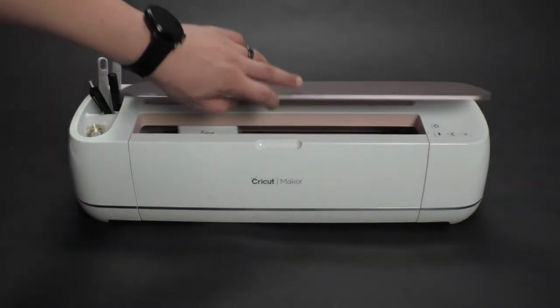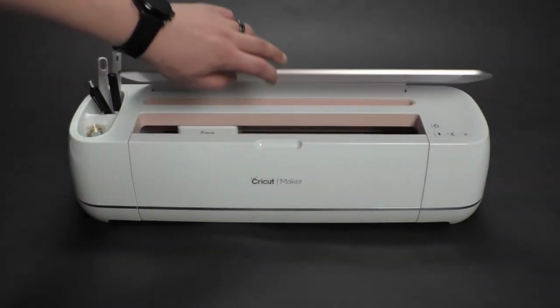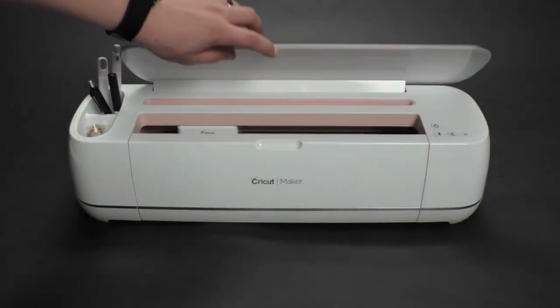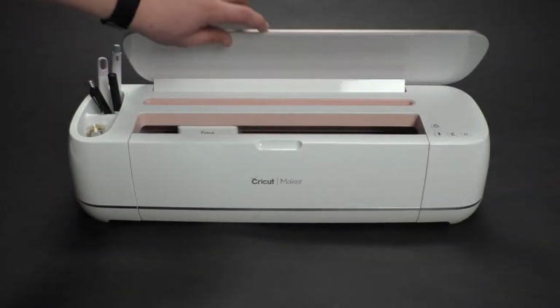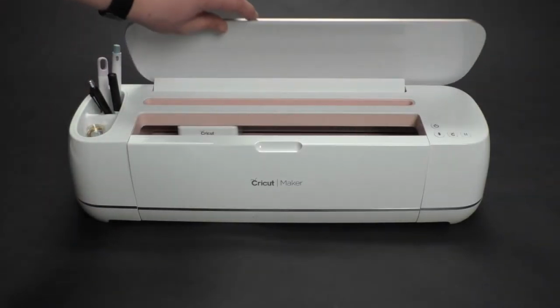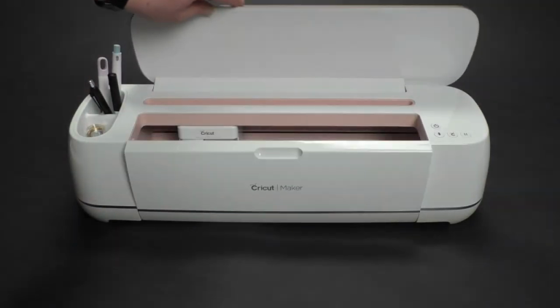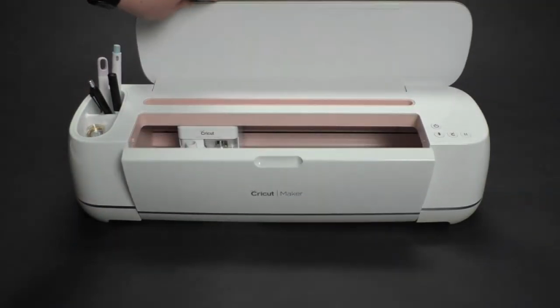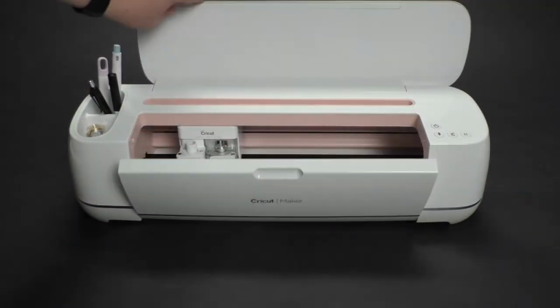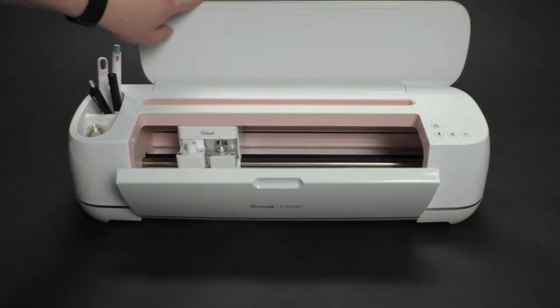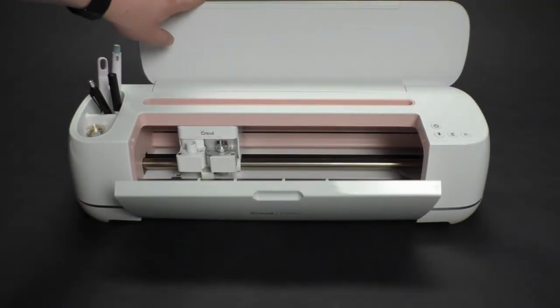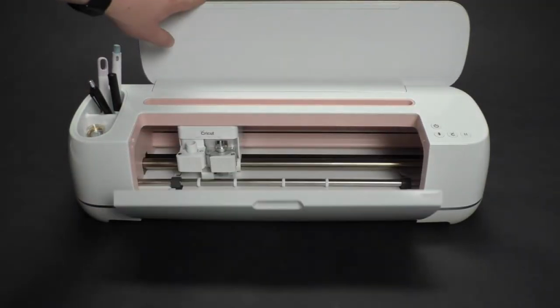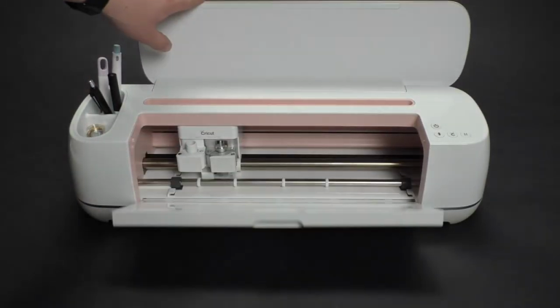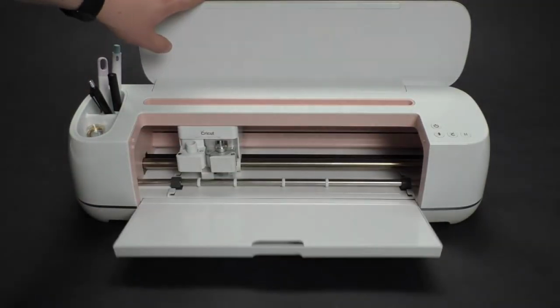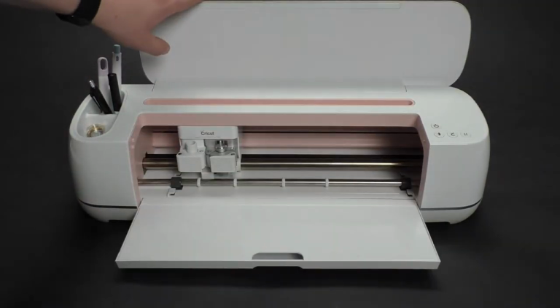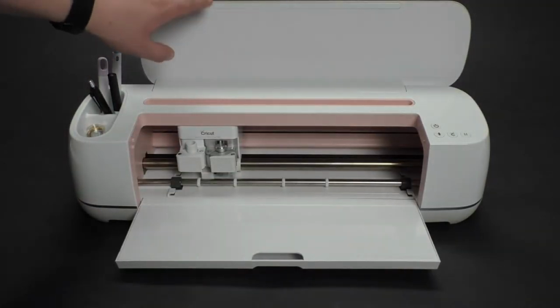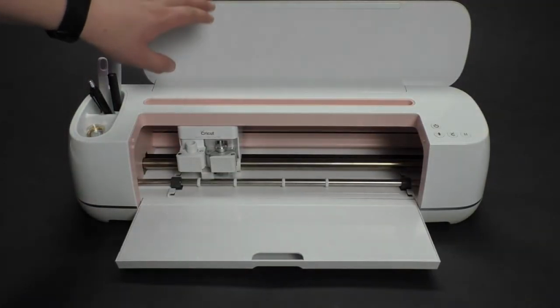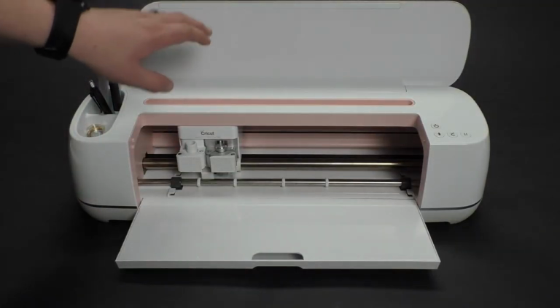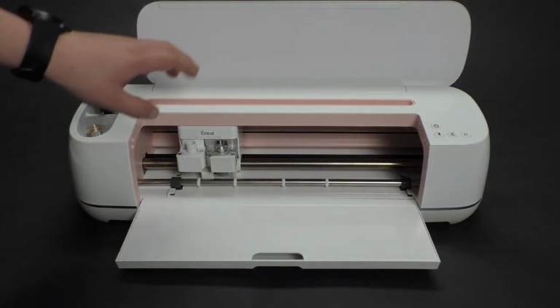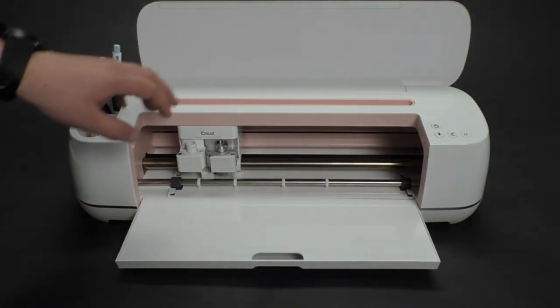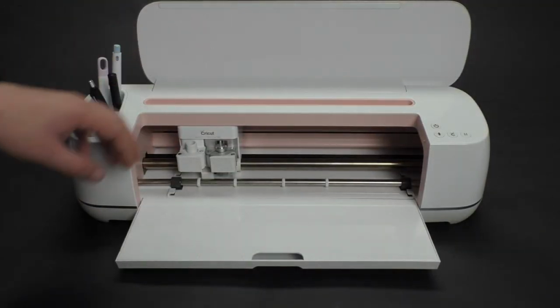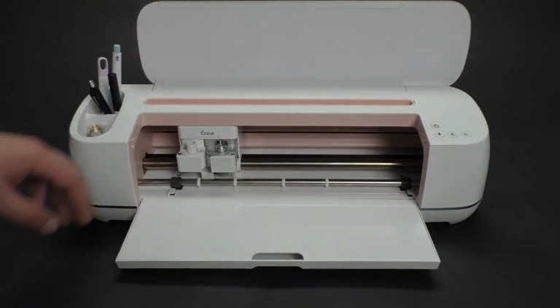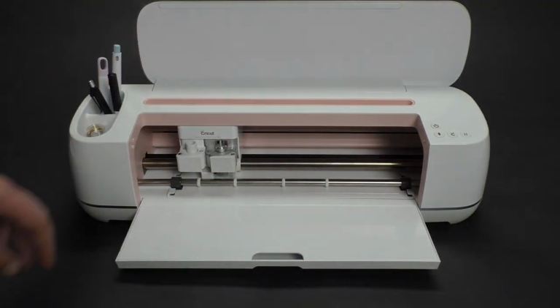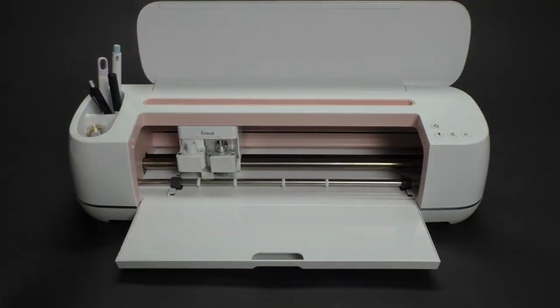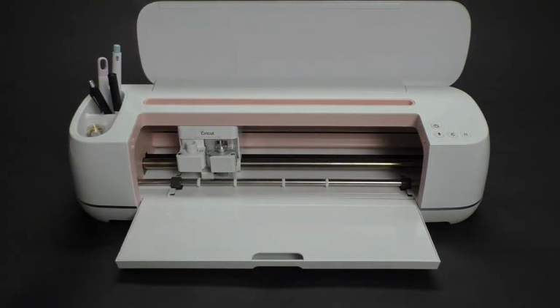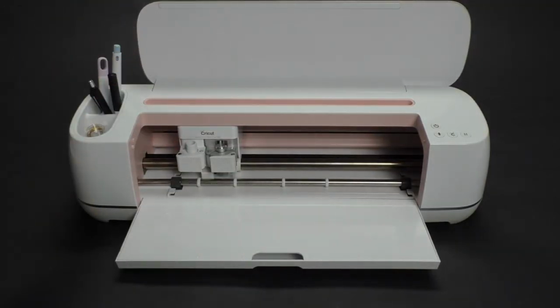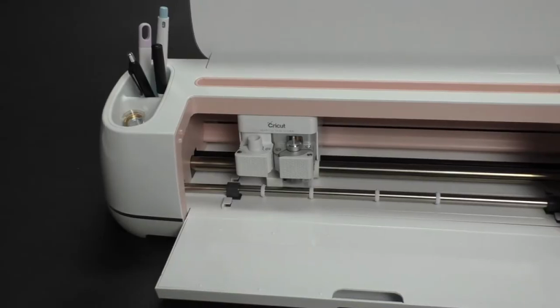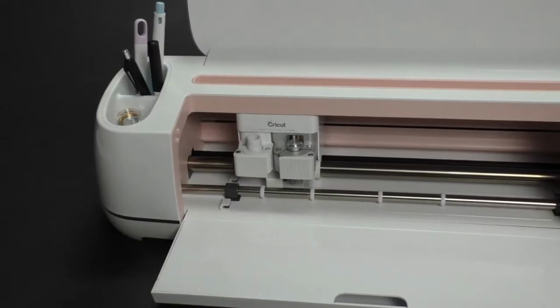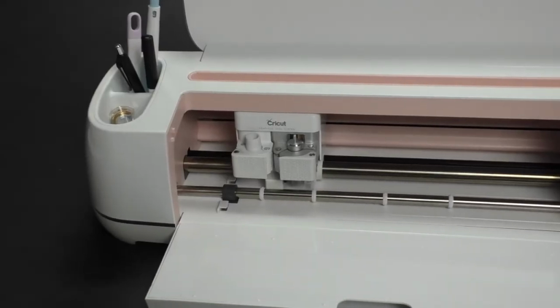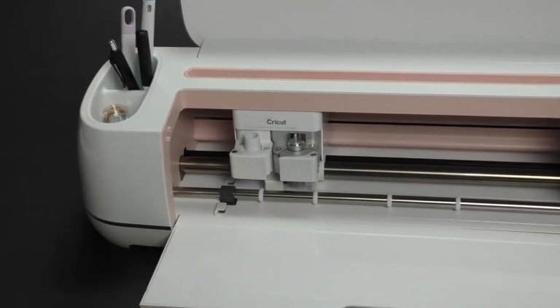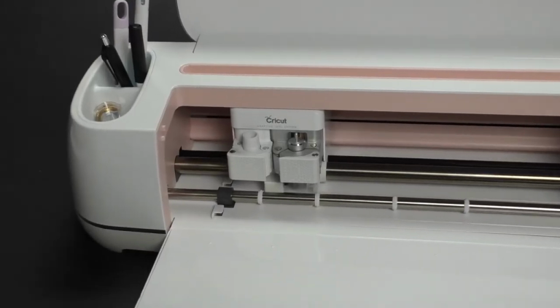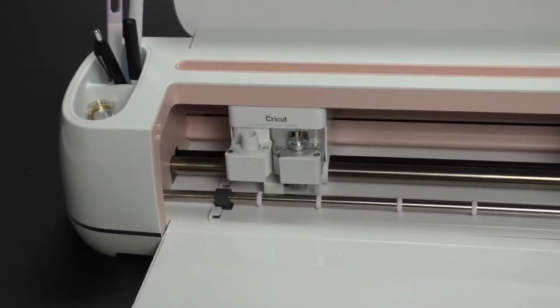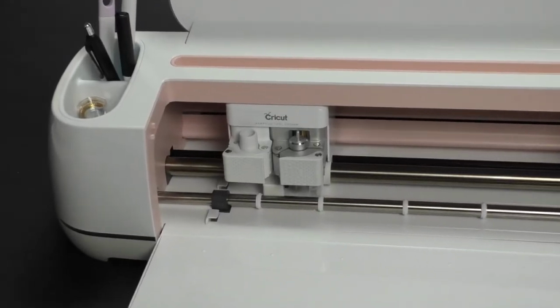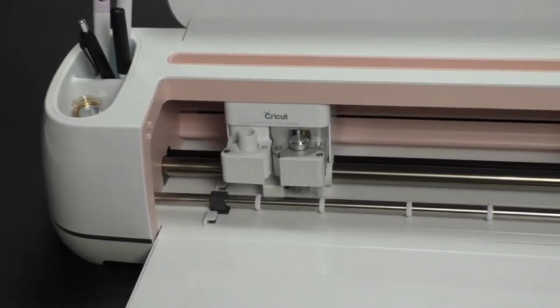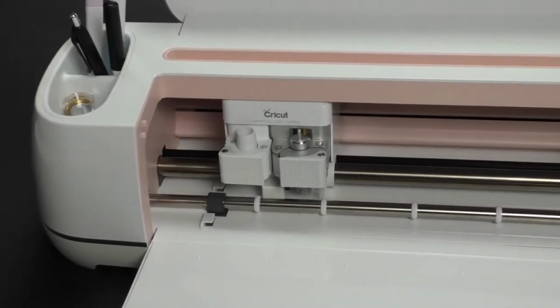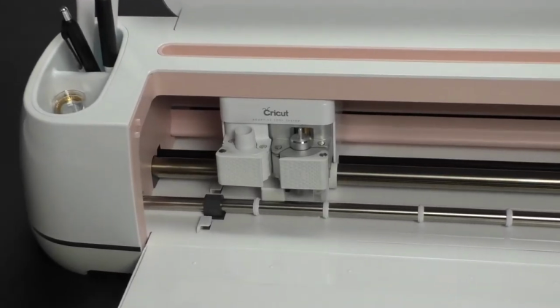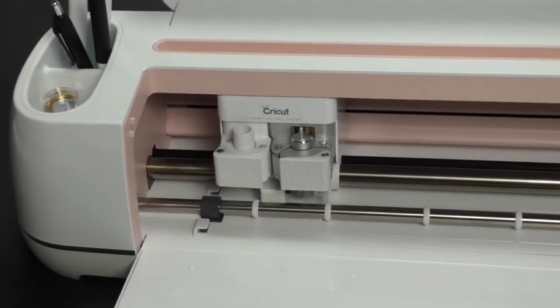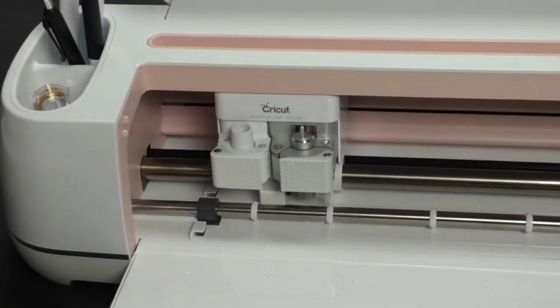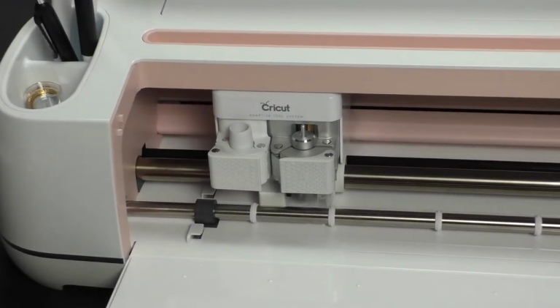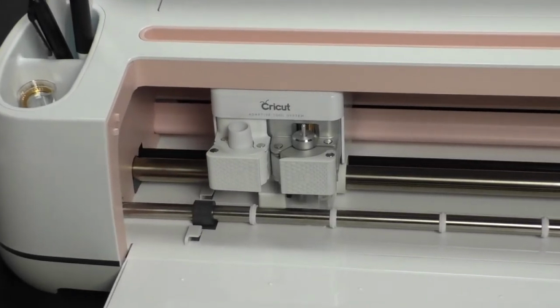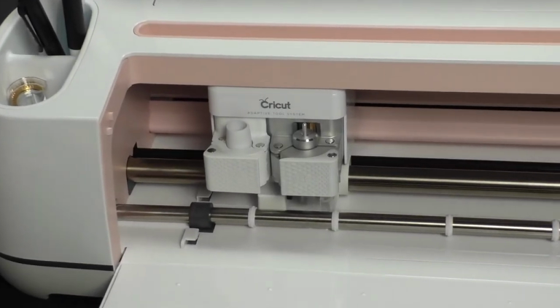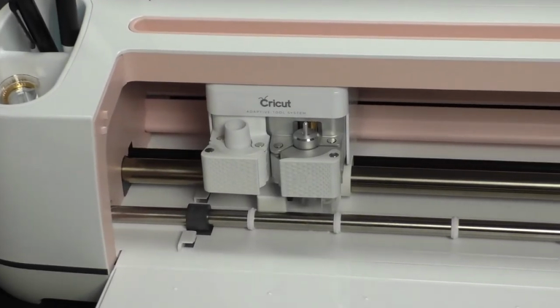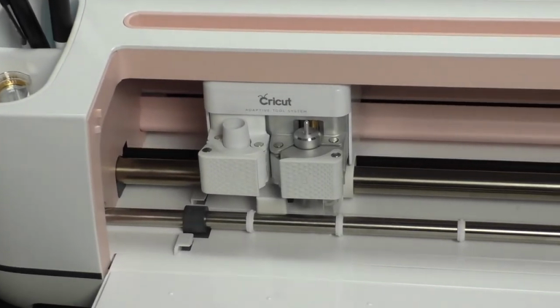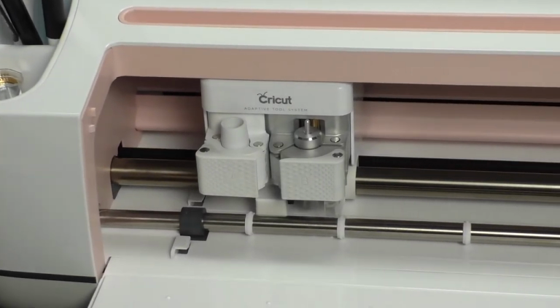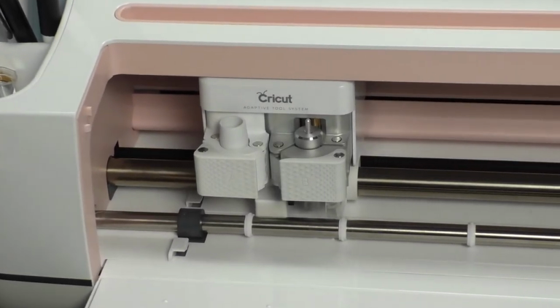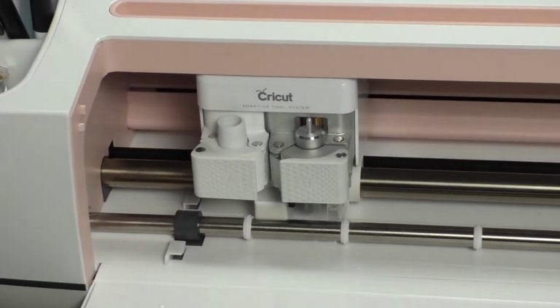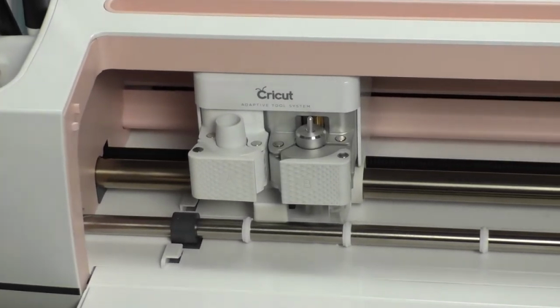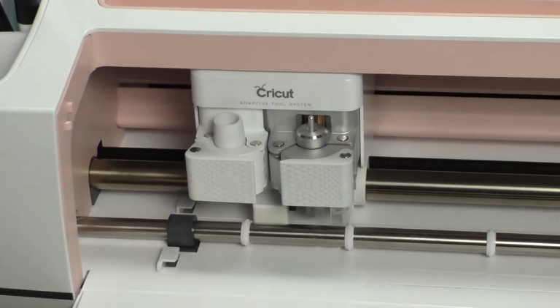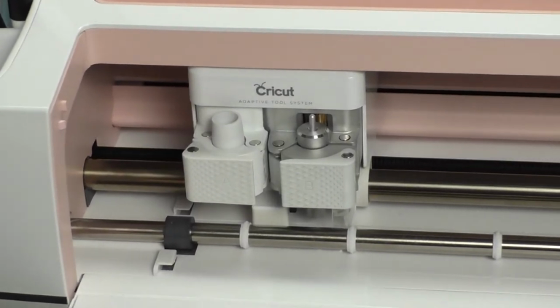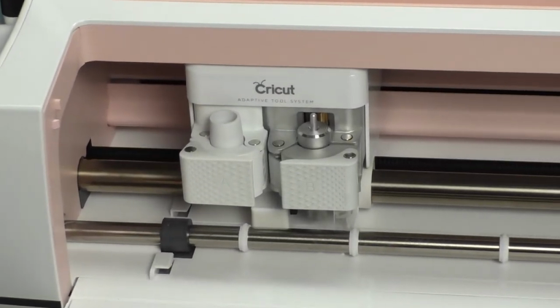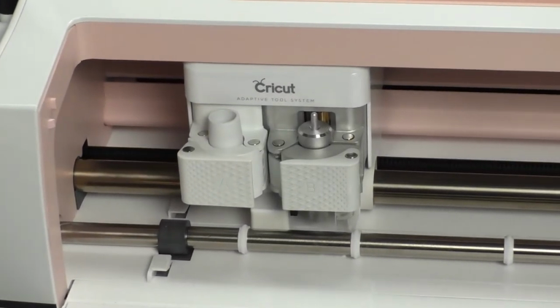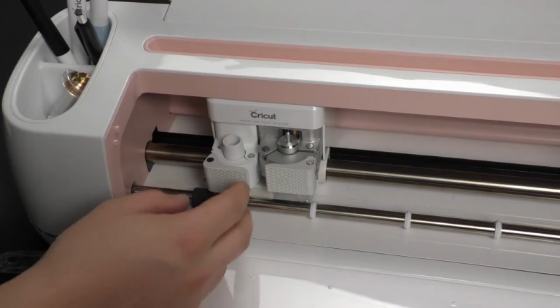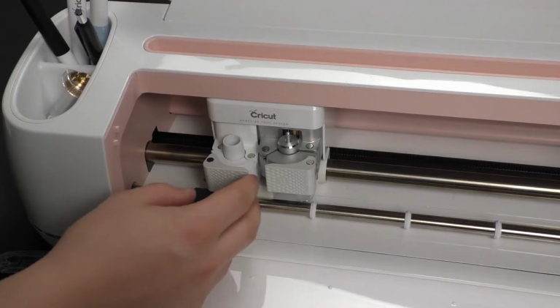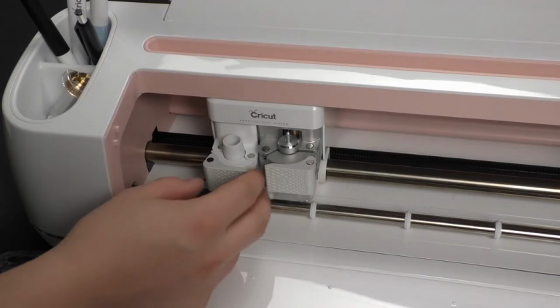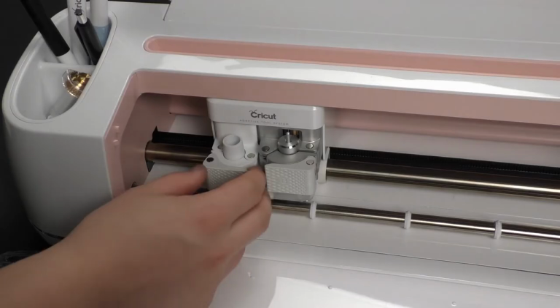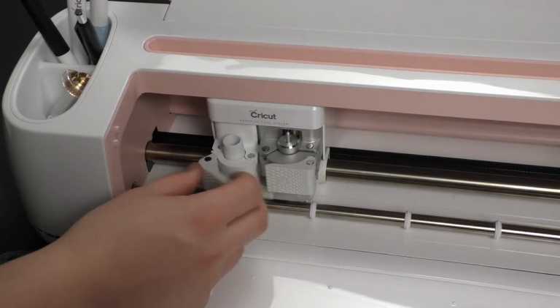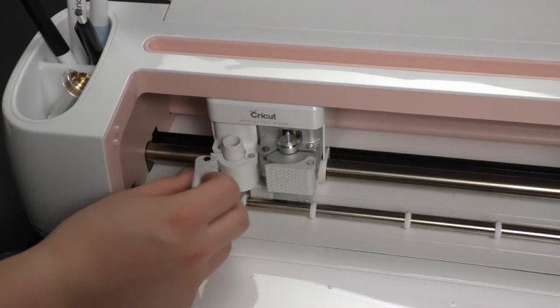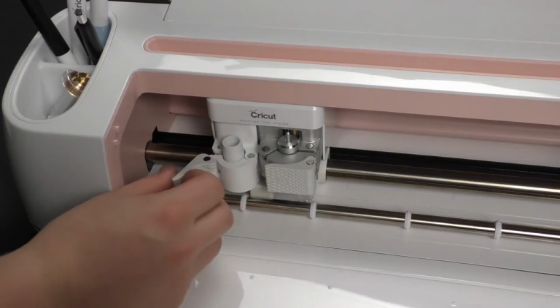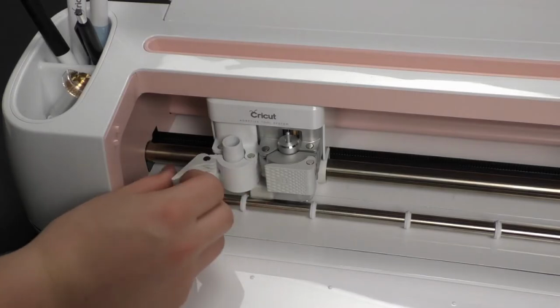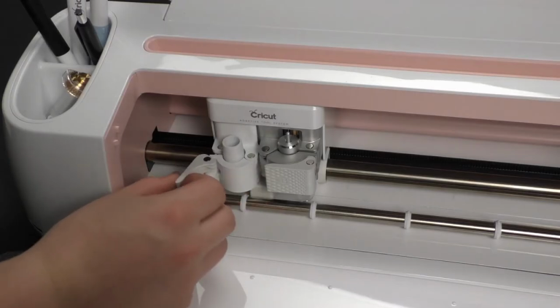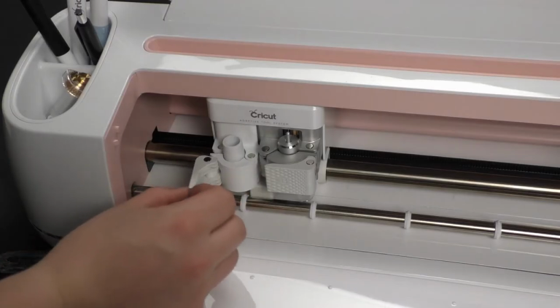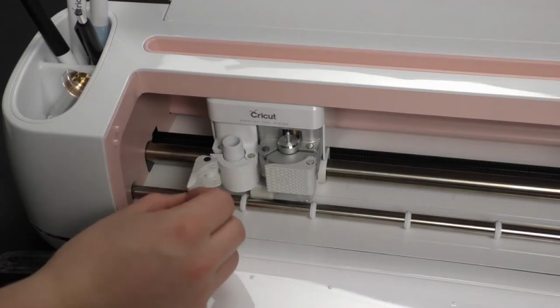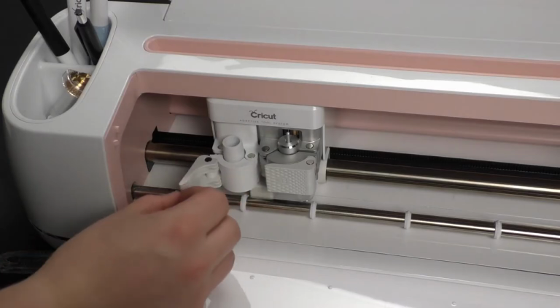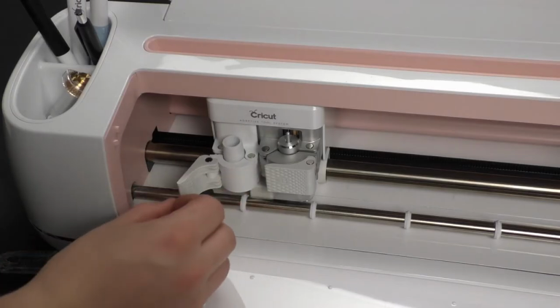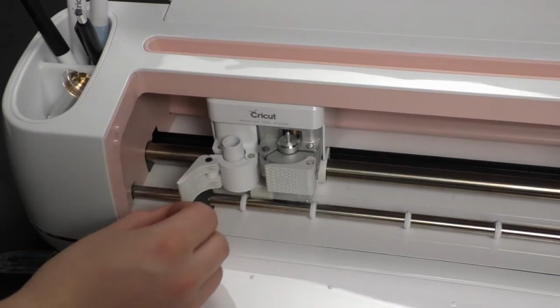Next, we have the cutting head, which has an assortment of tools that we can insert, including small blades, scoring pens, regular markers, large blades, fabric blades, and more.